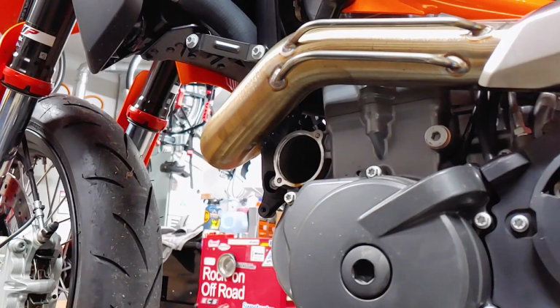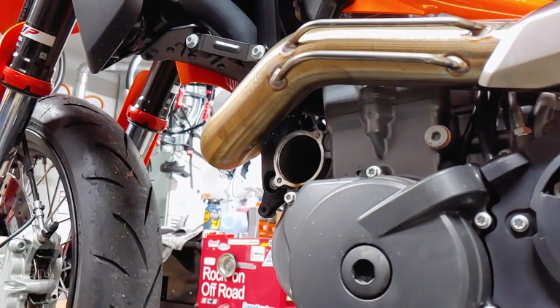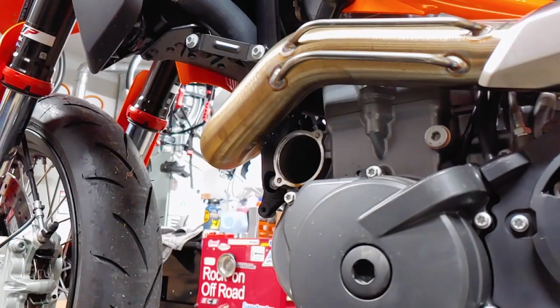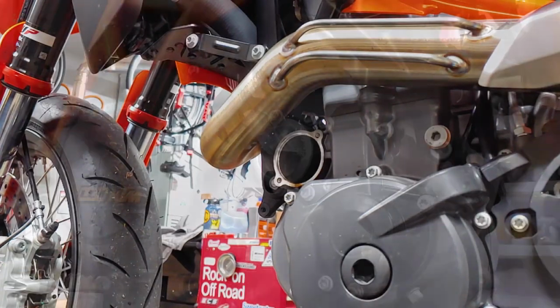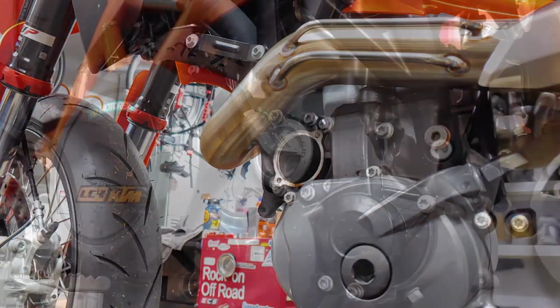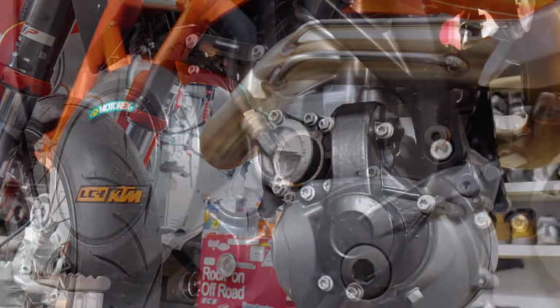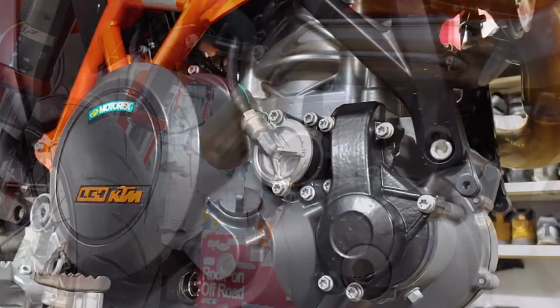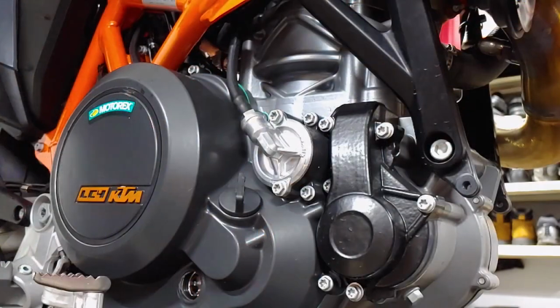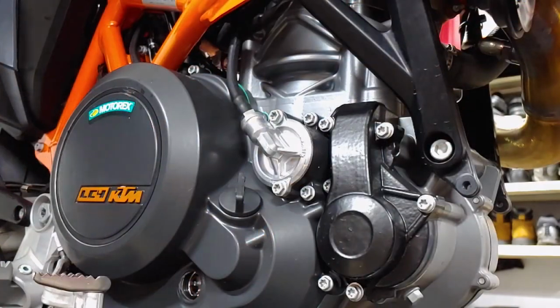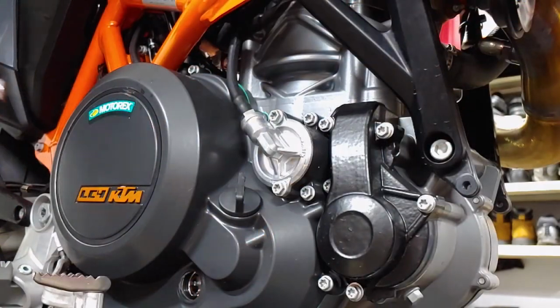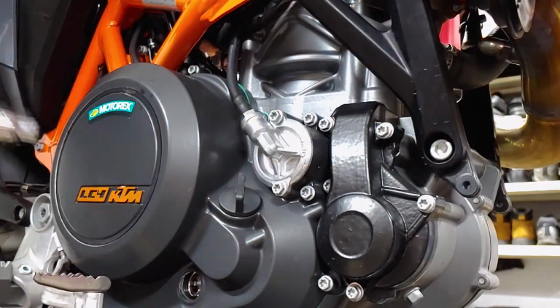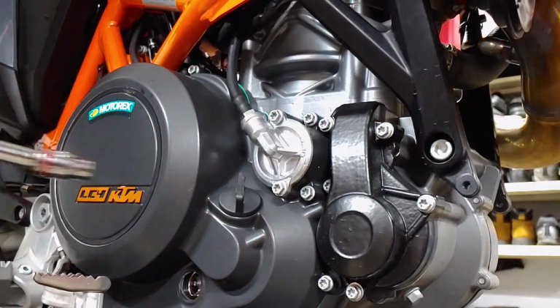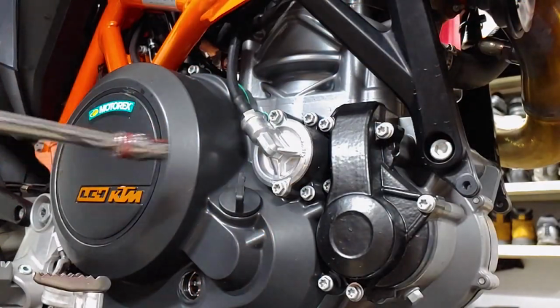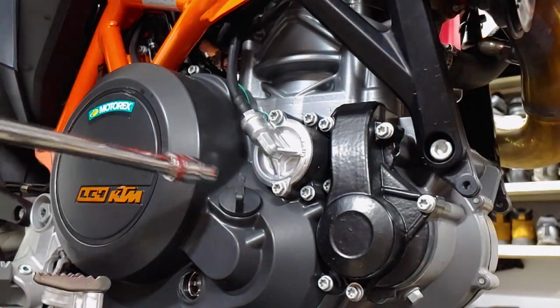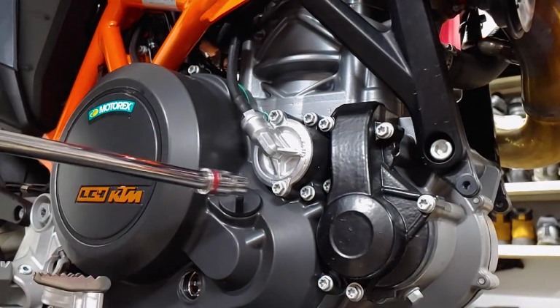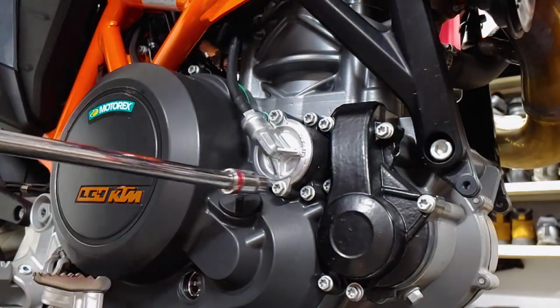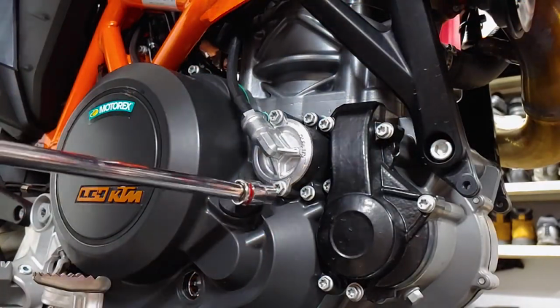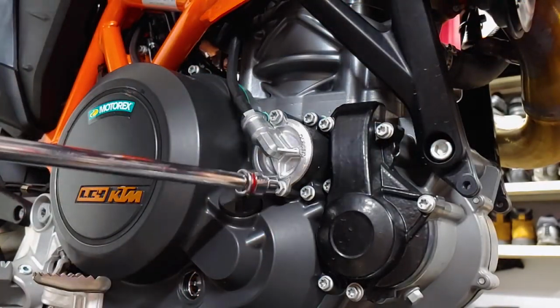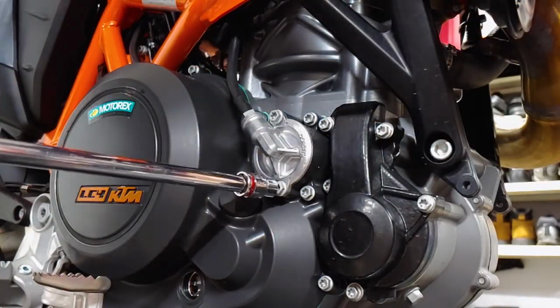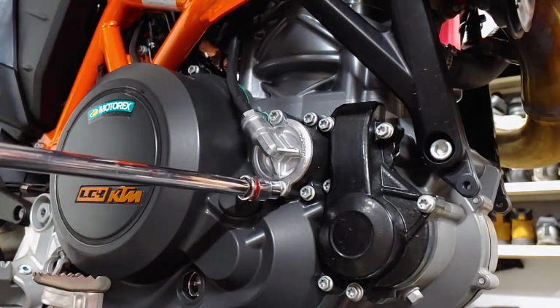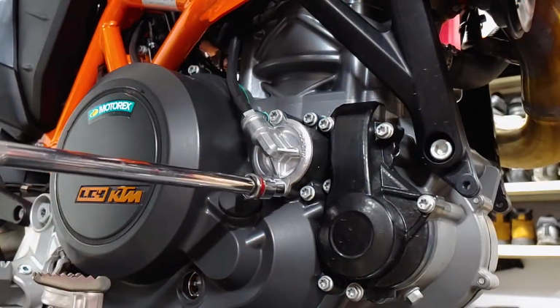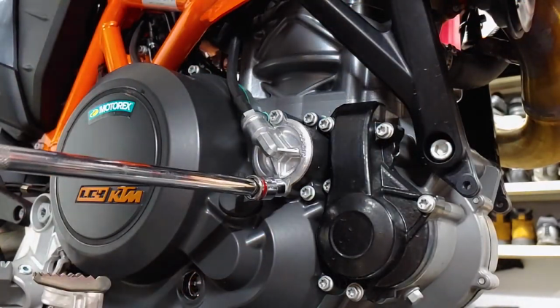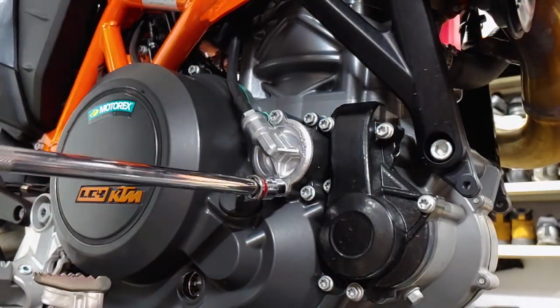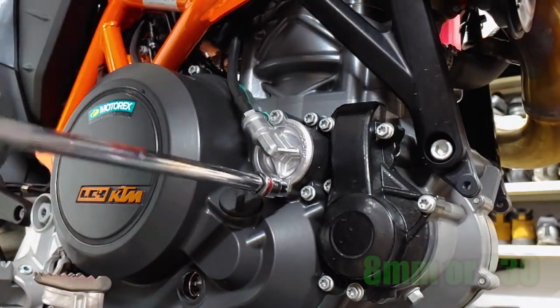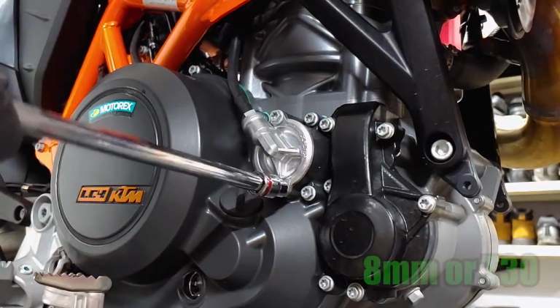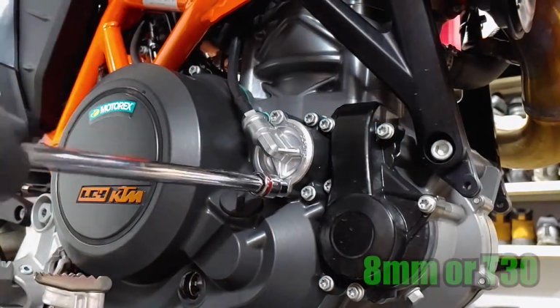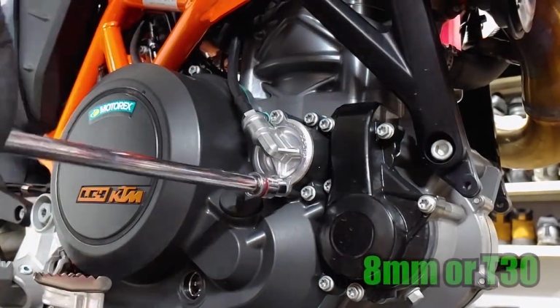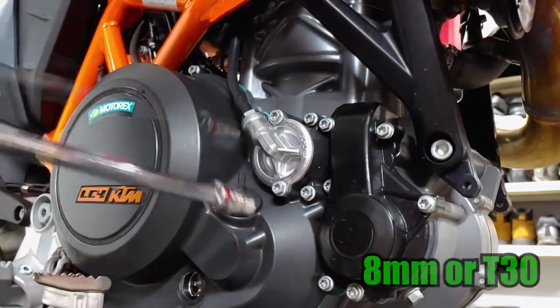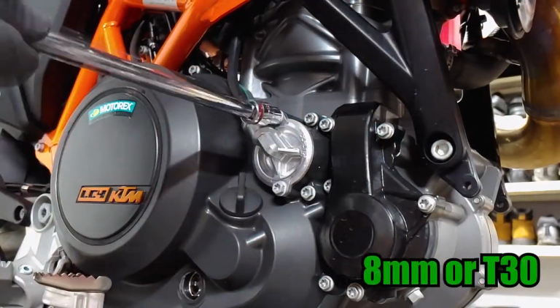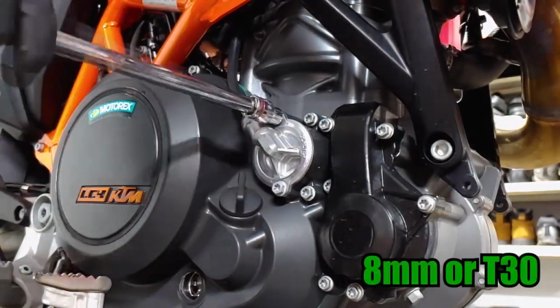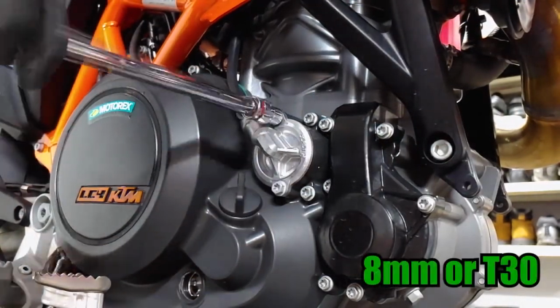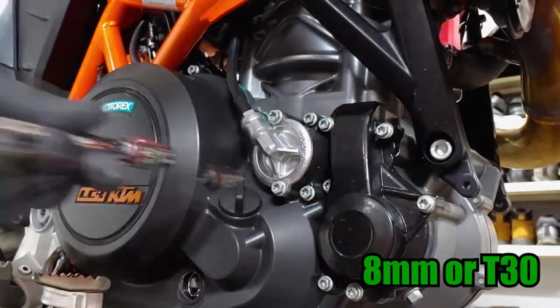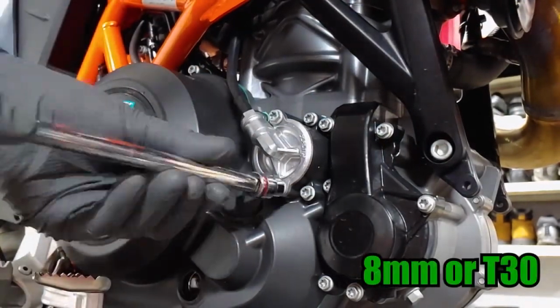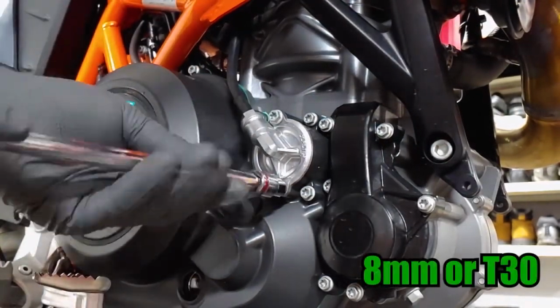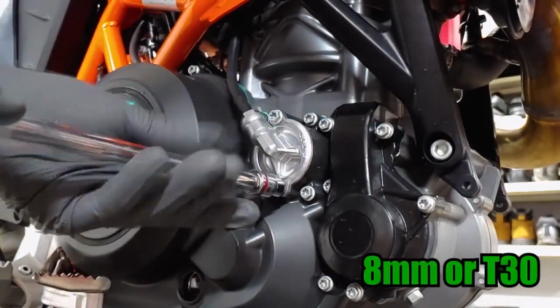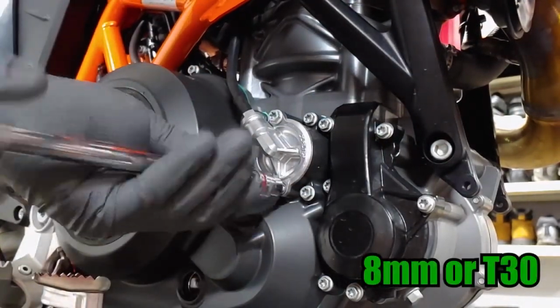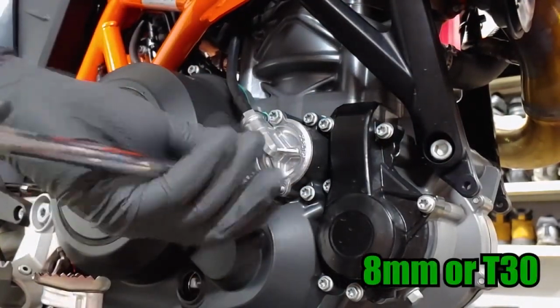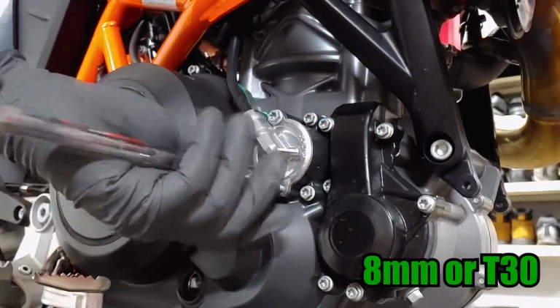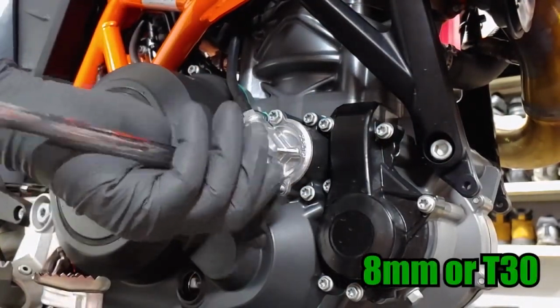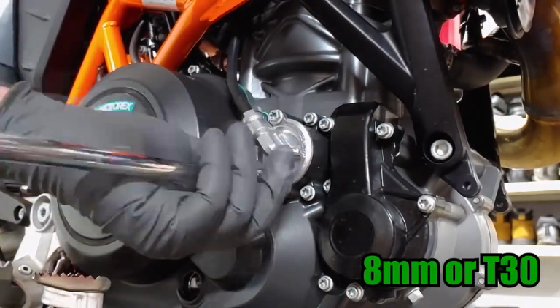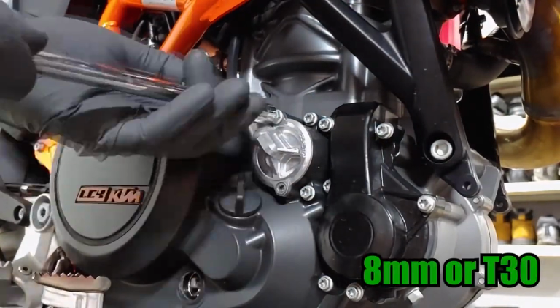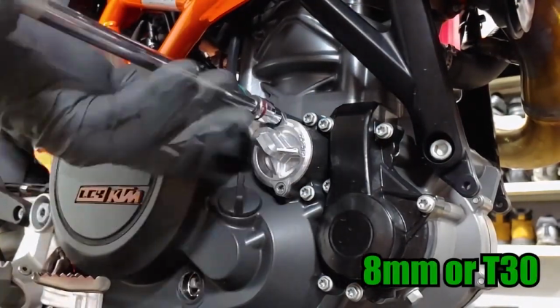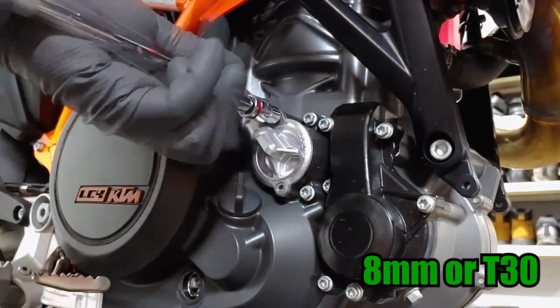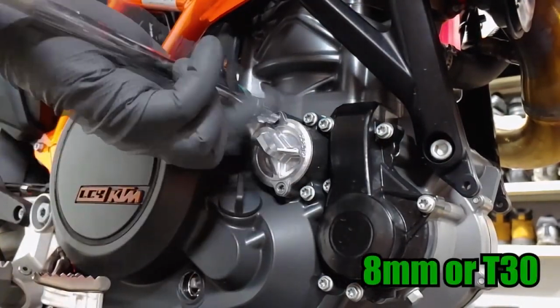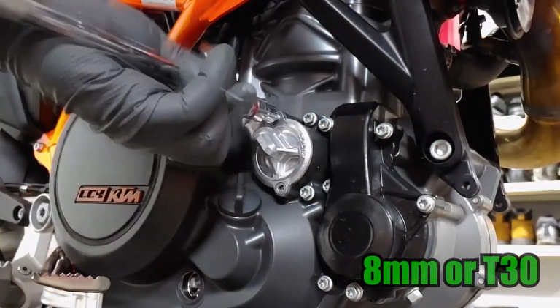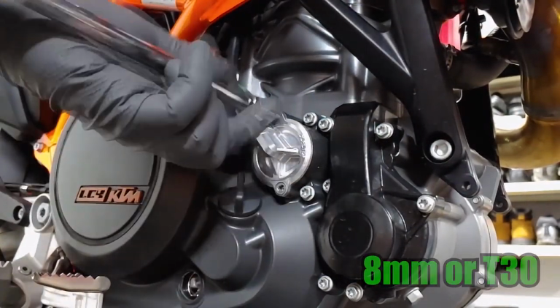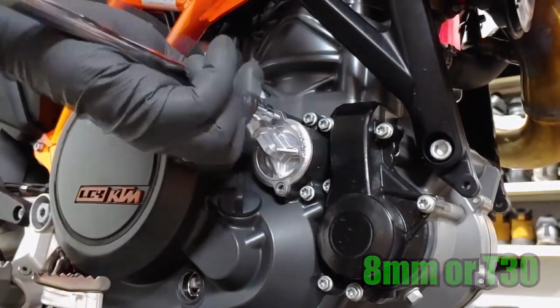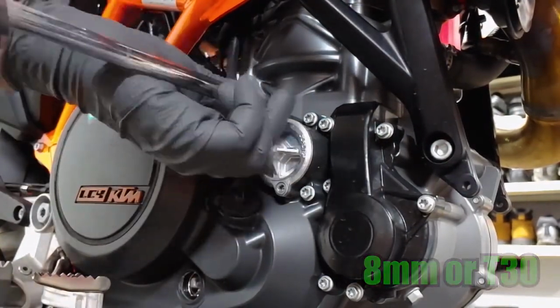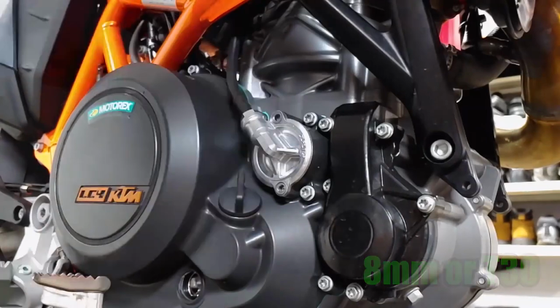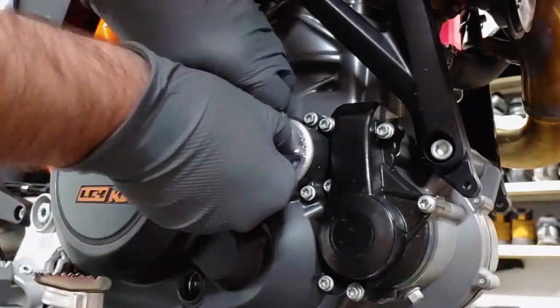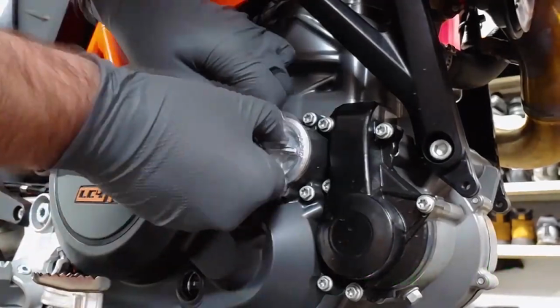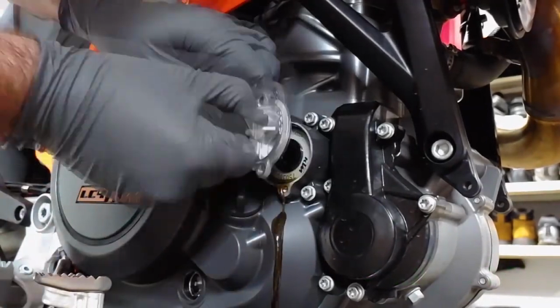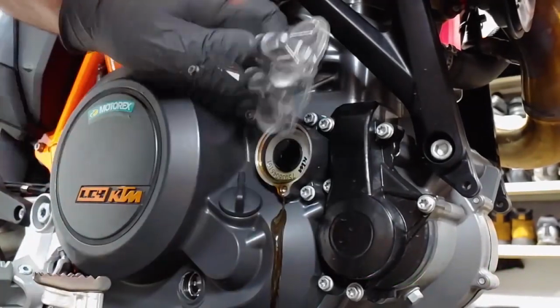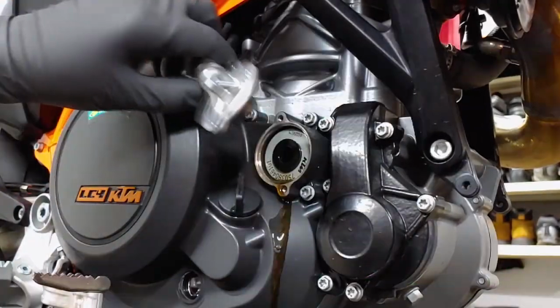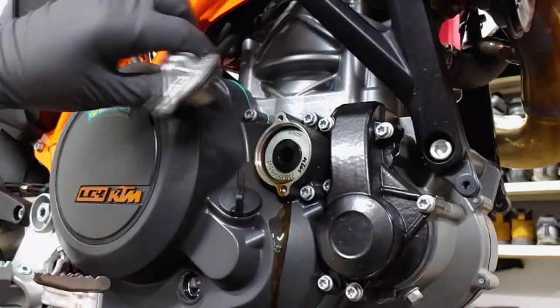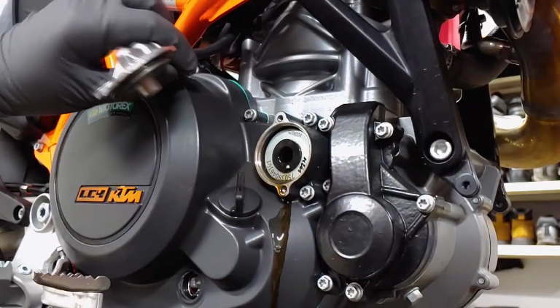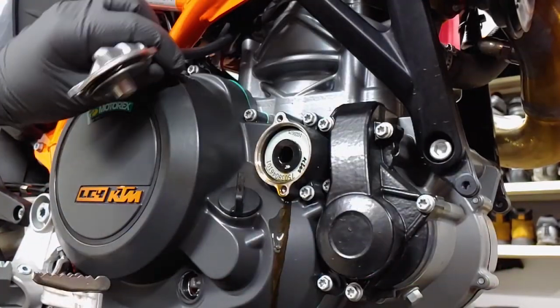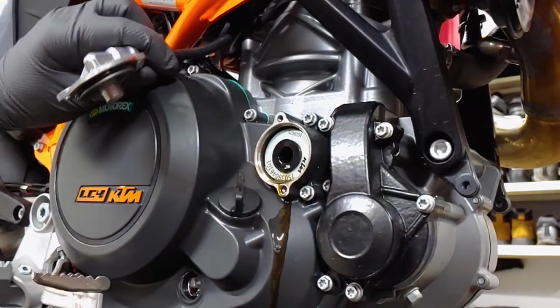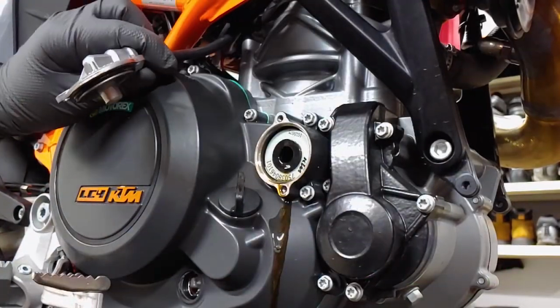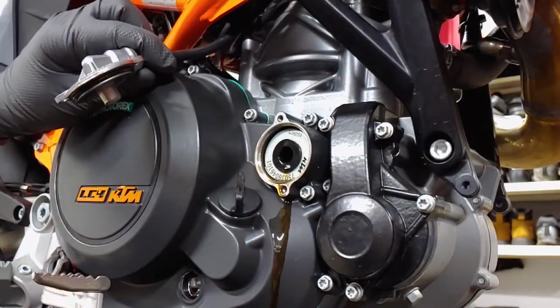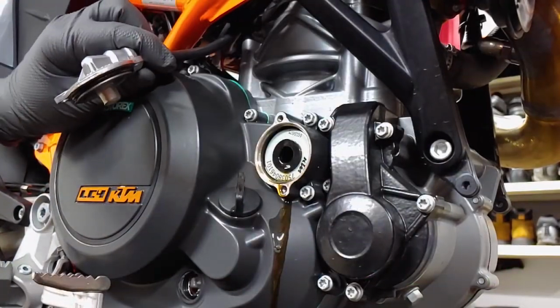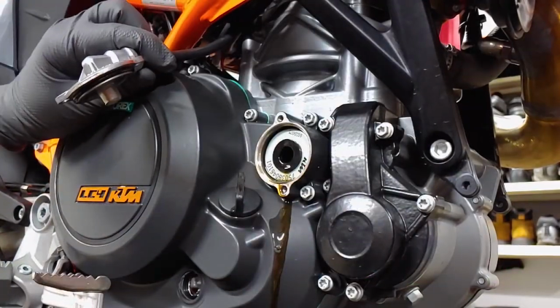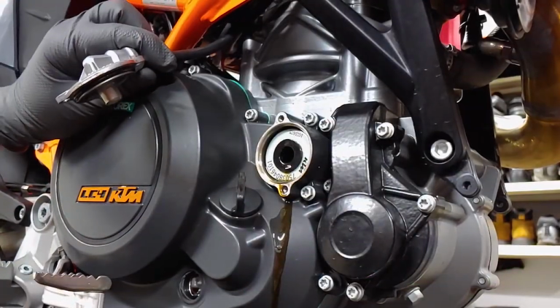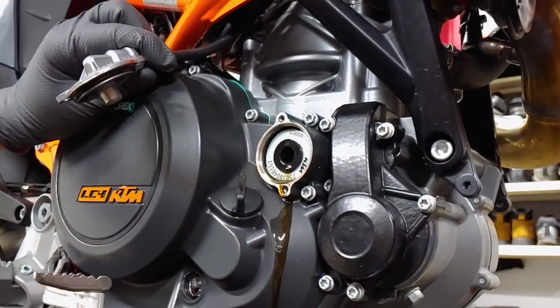Now remove the right side oil filter cover and pull out the filter.